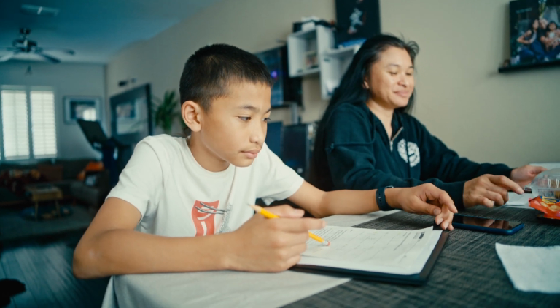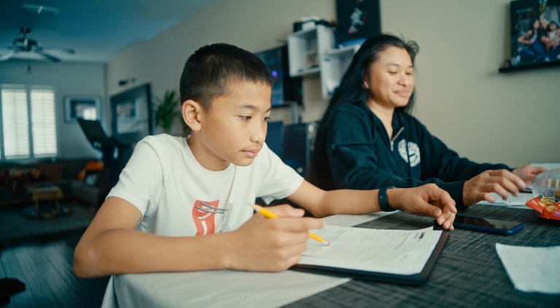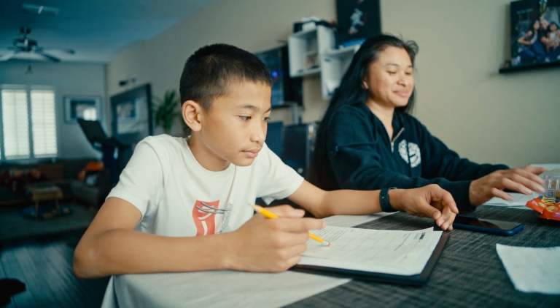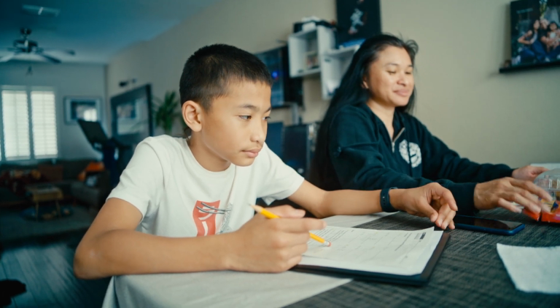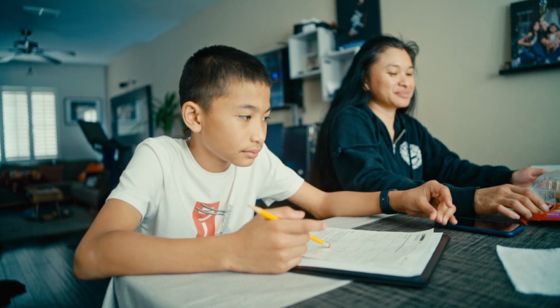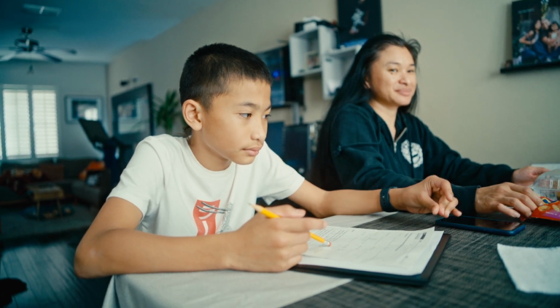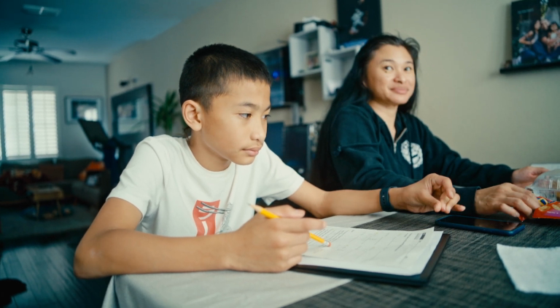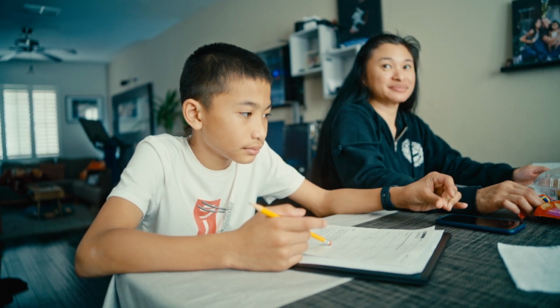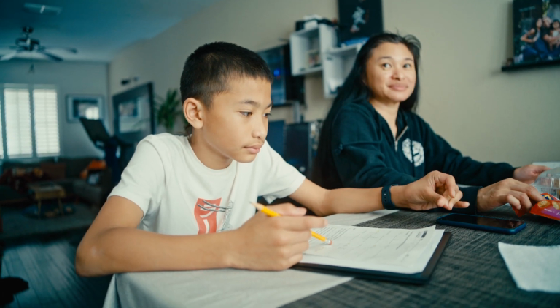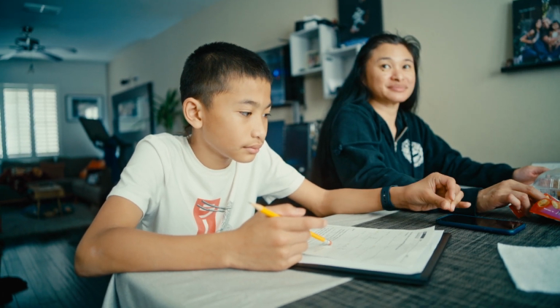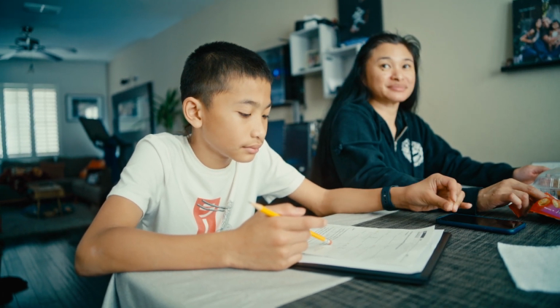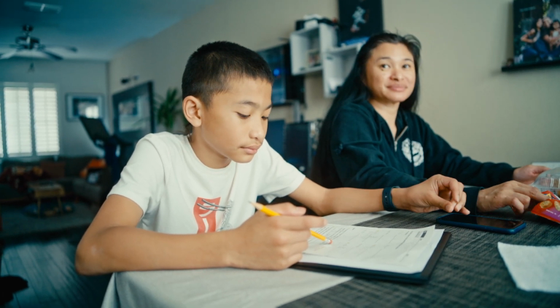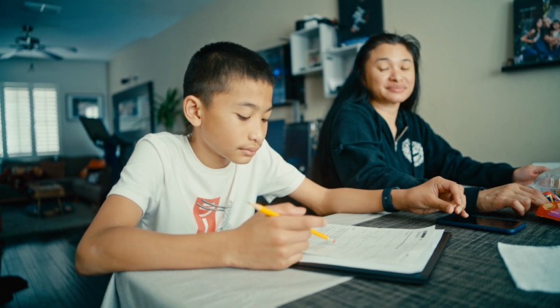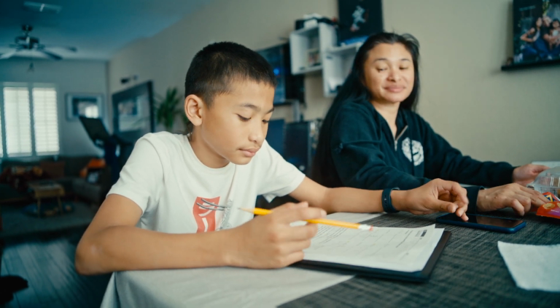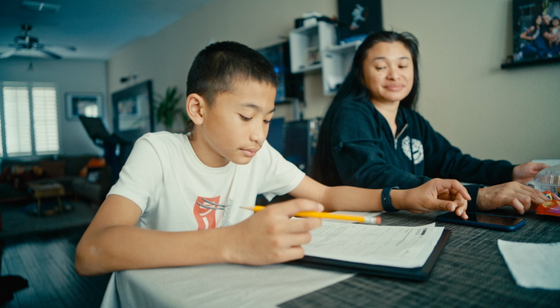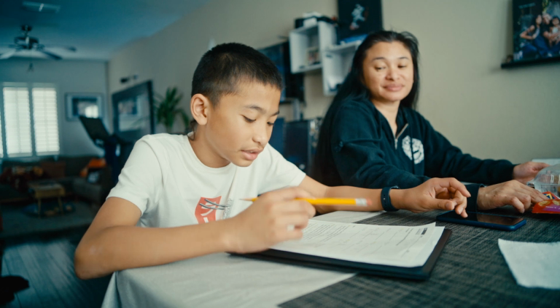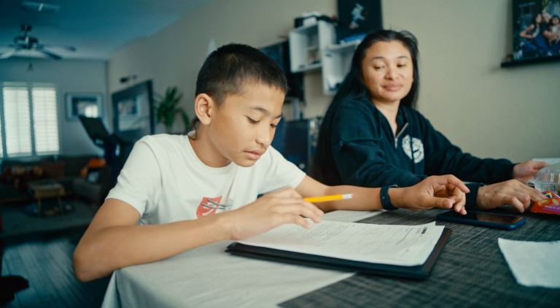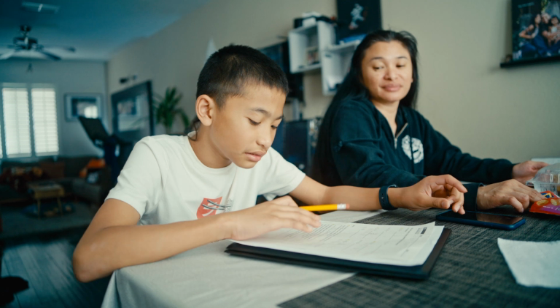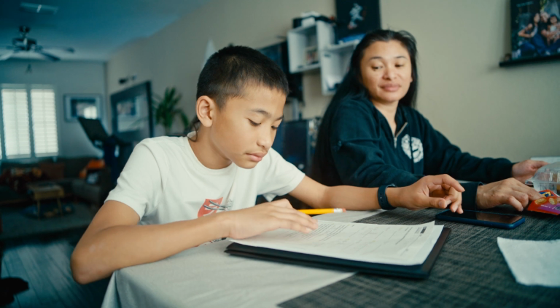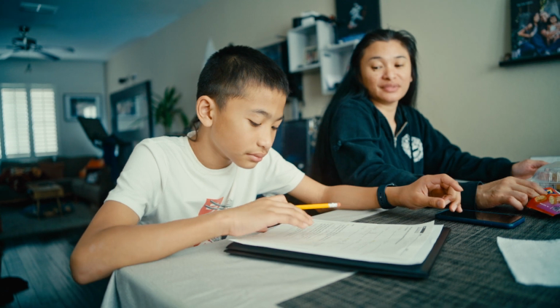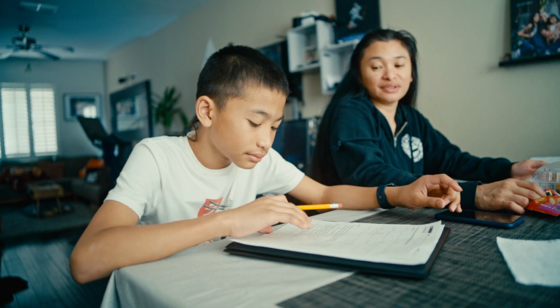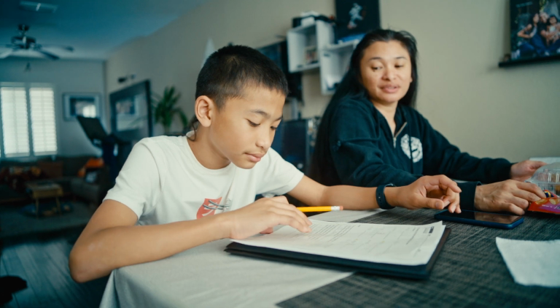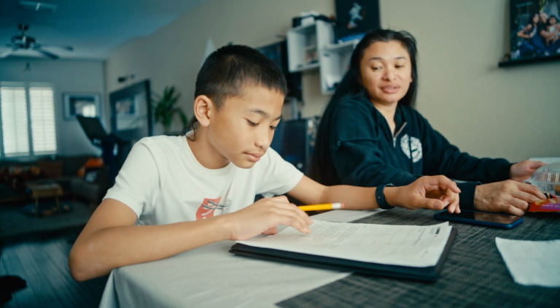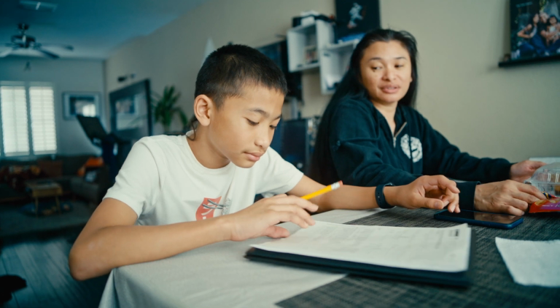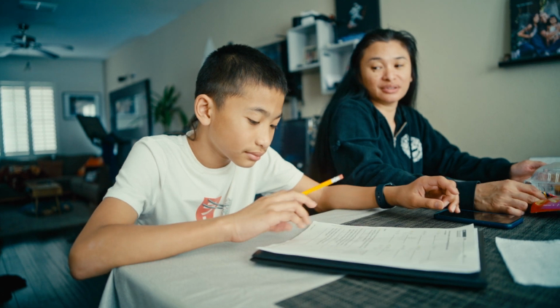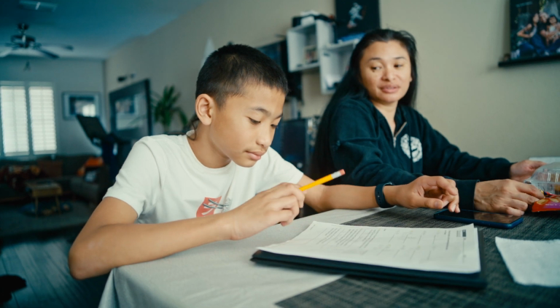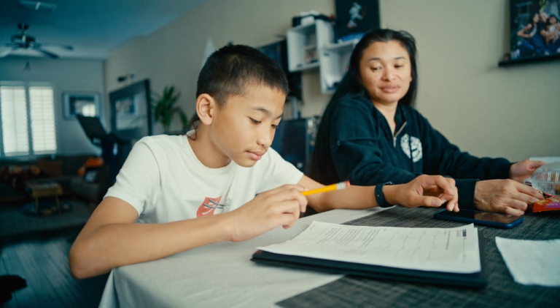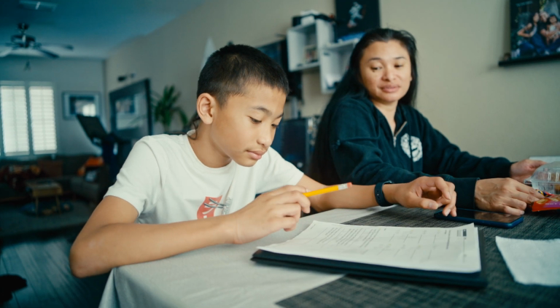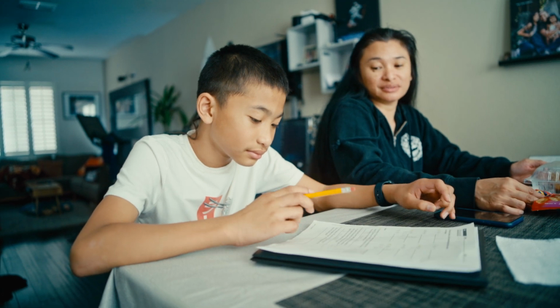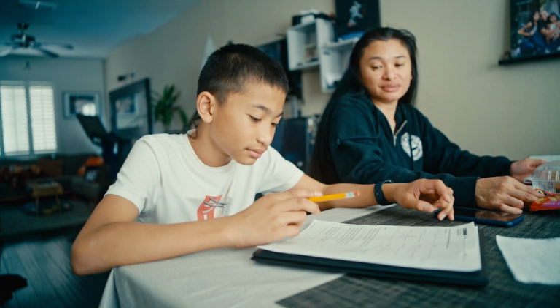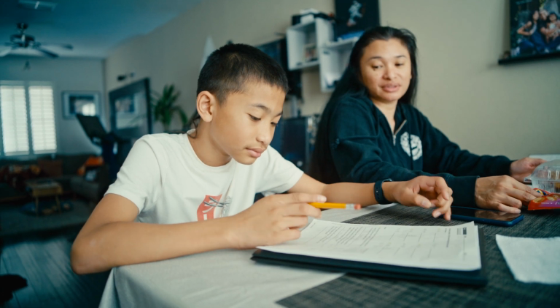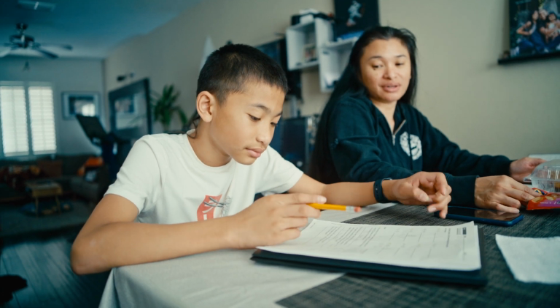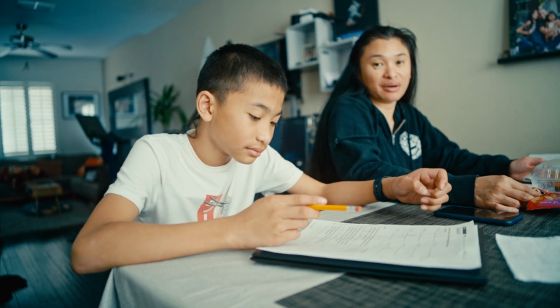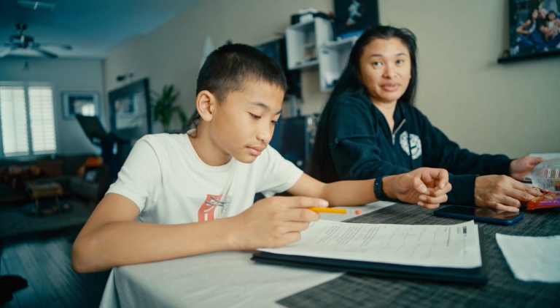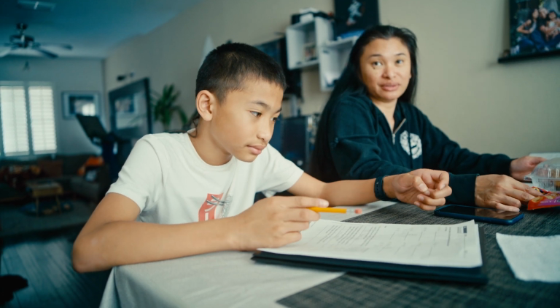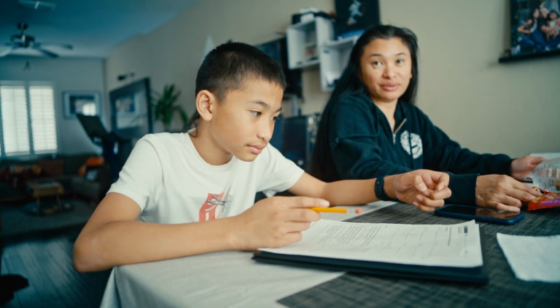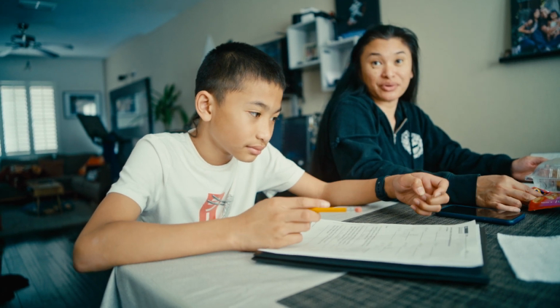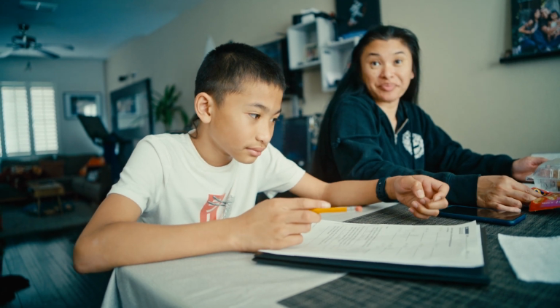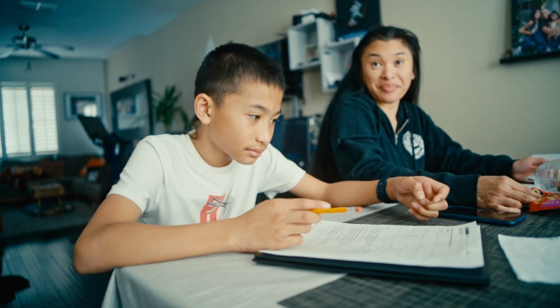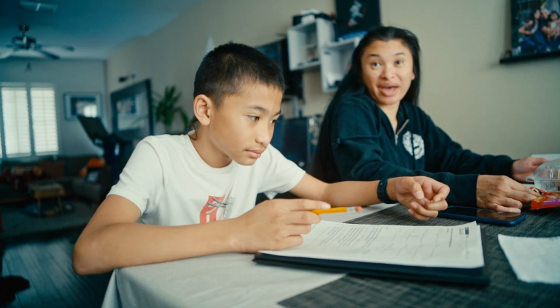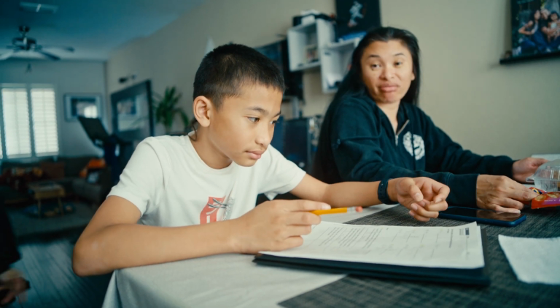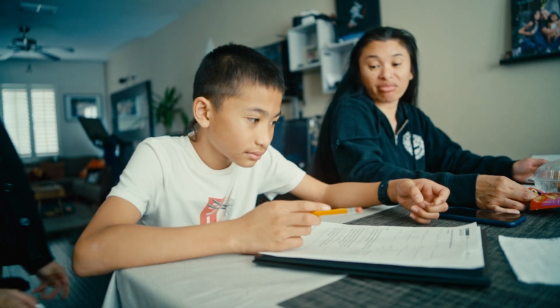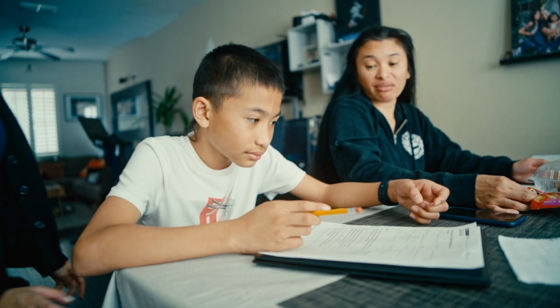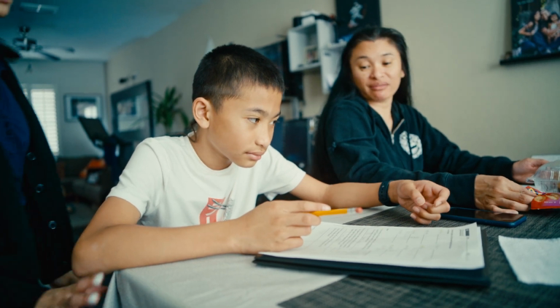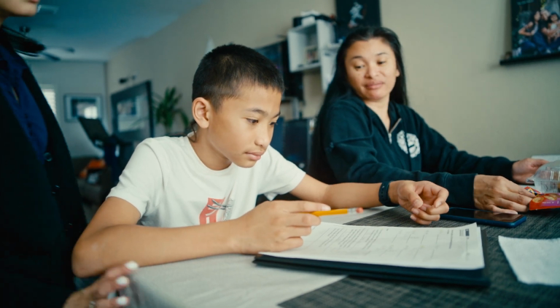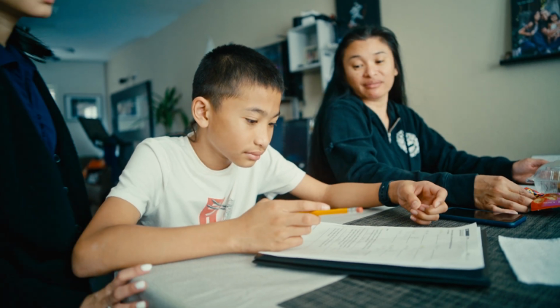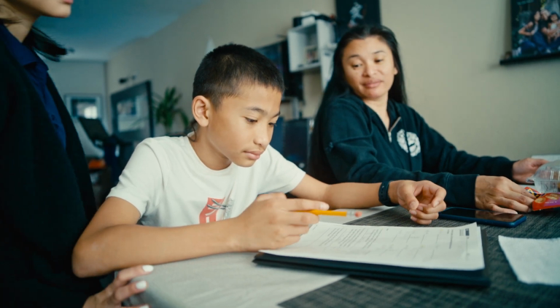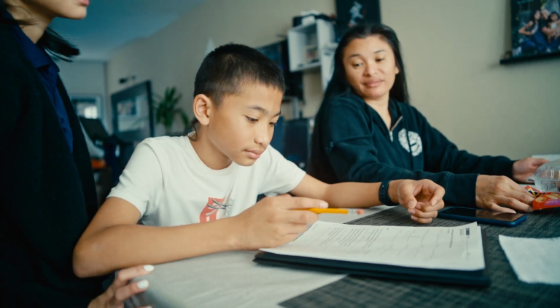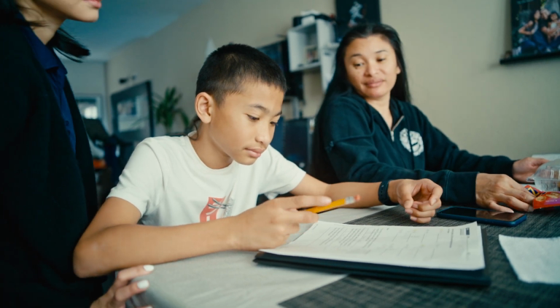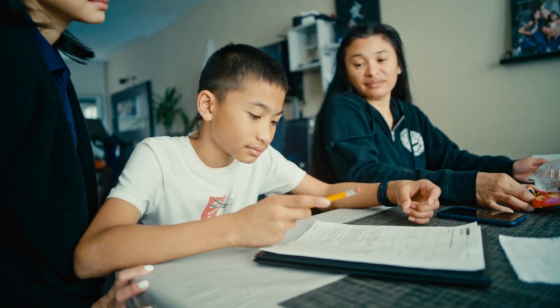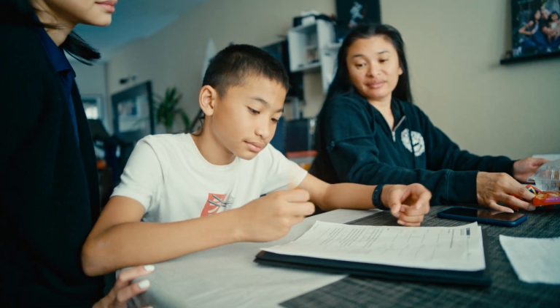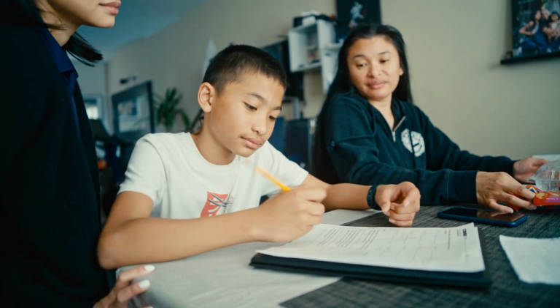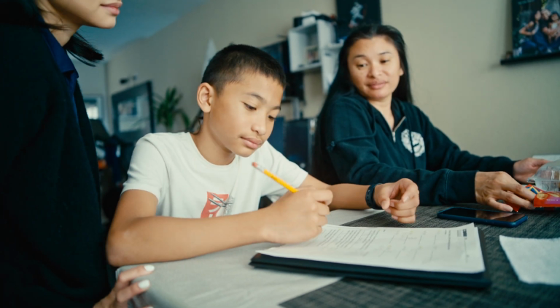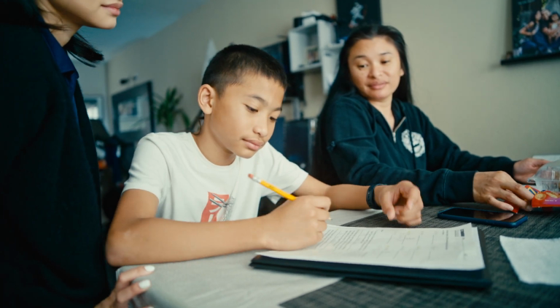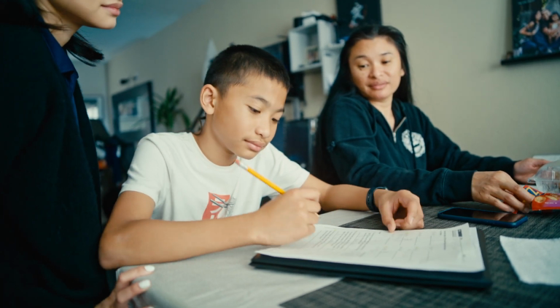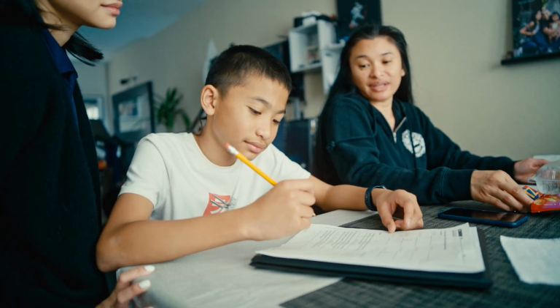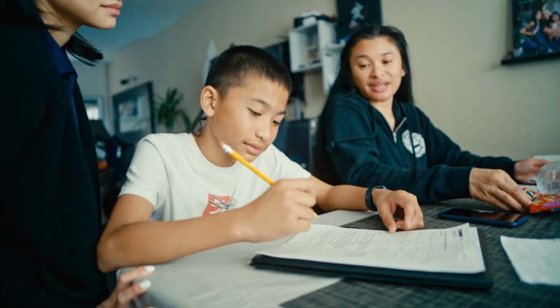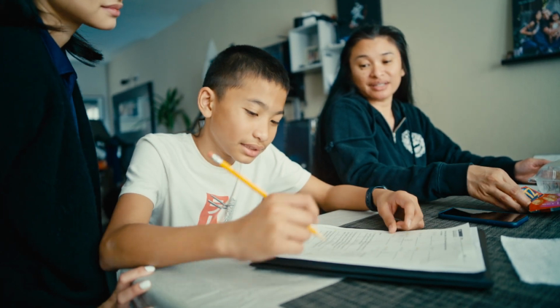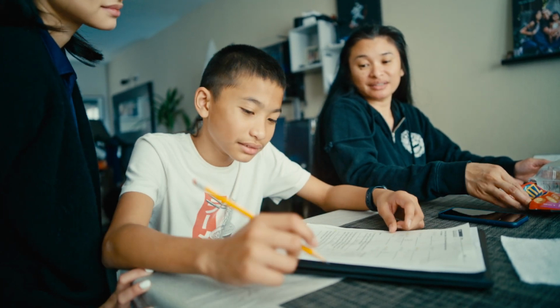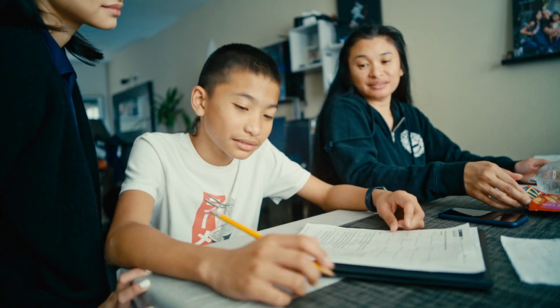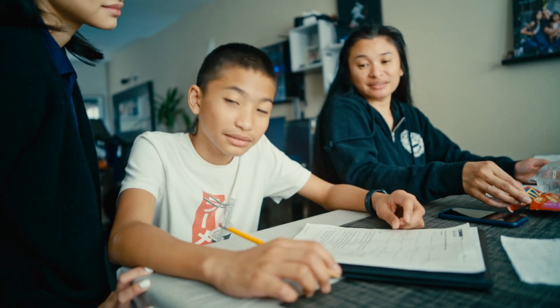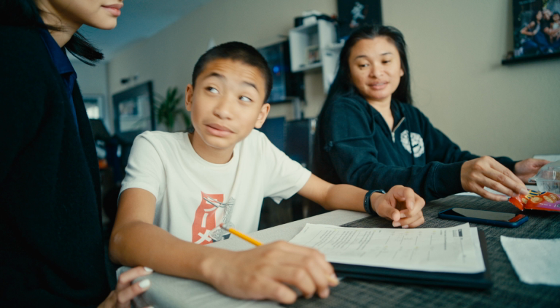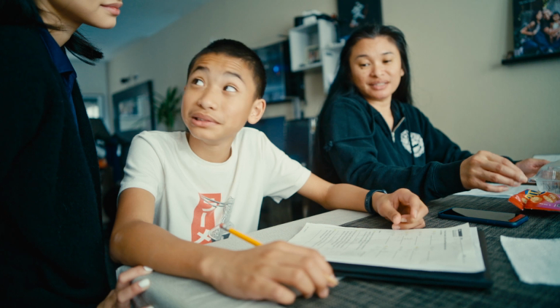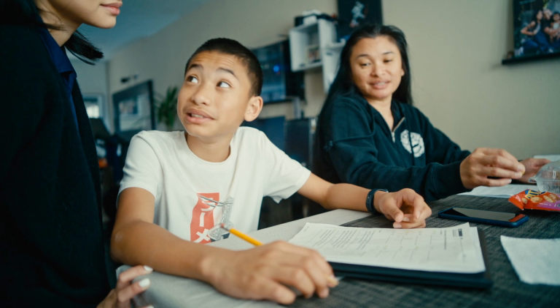What are you learning, Jacob? I don't know. I don't know what I'm doing.